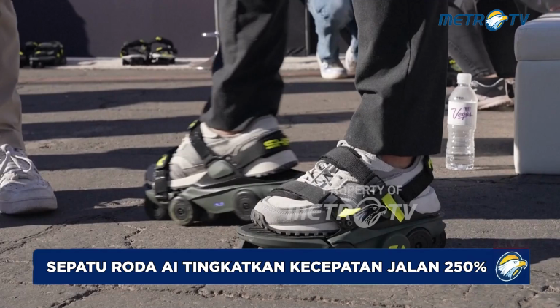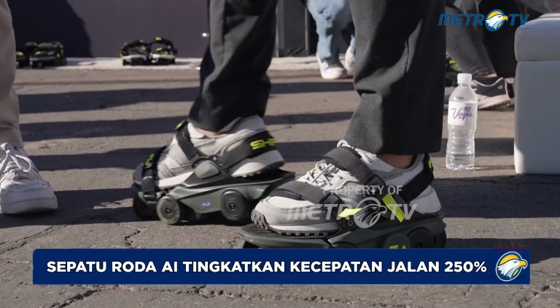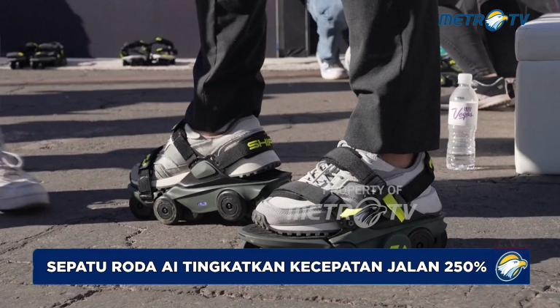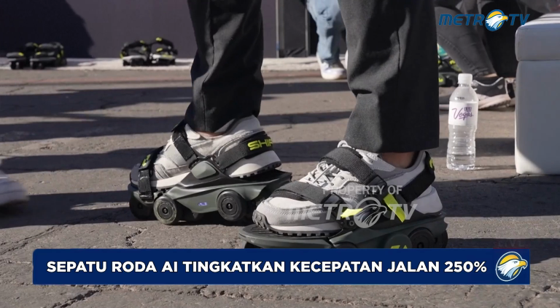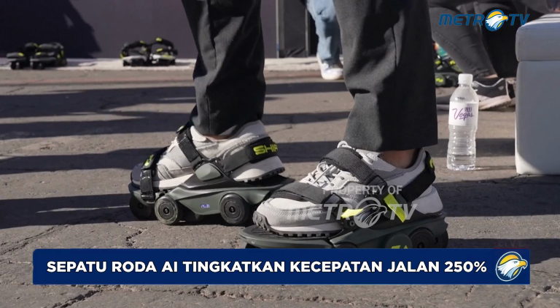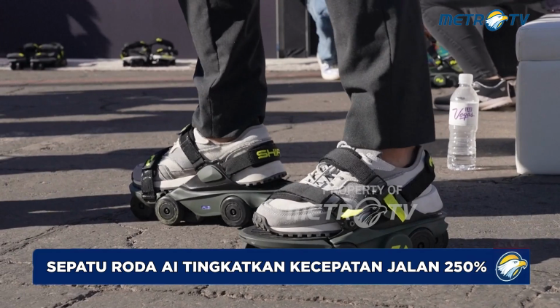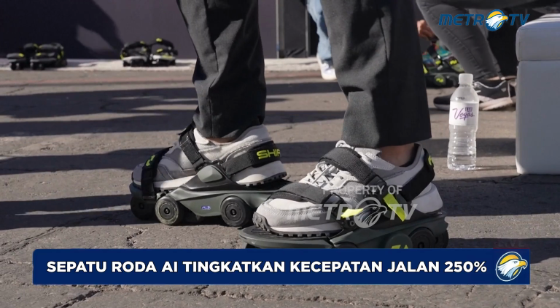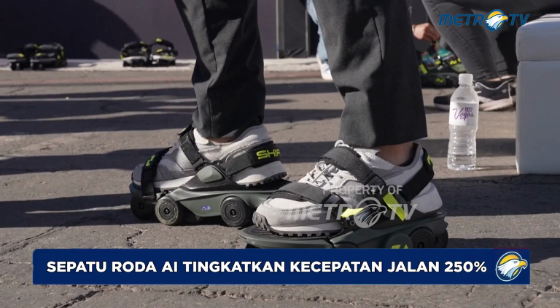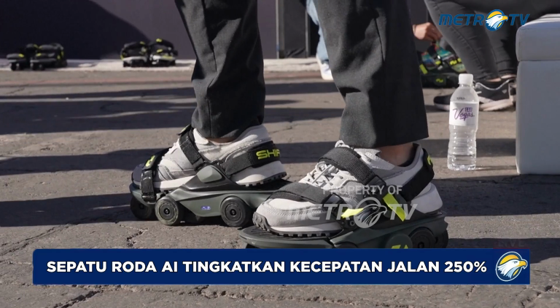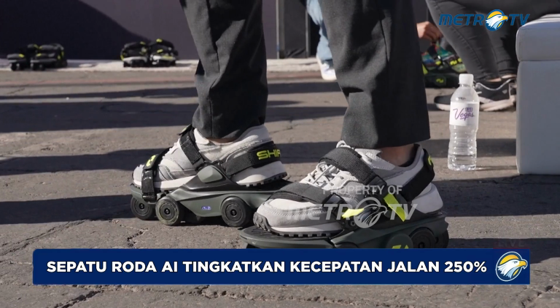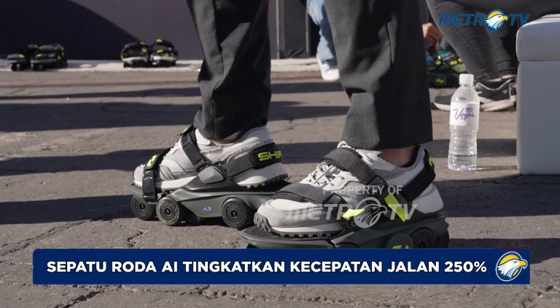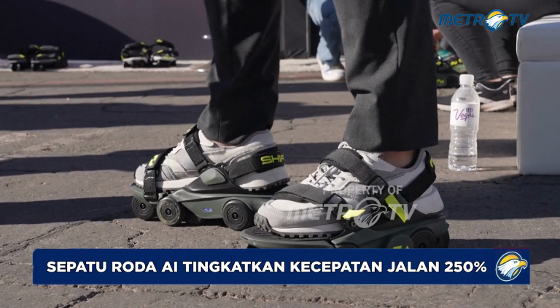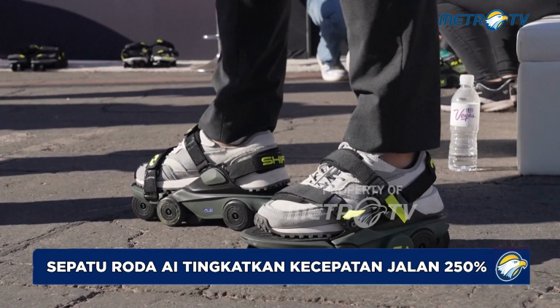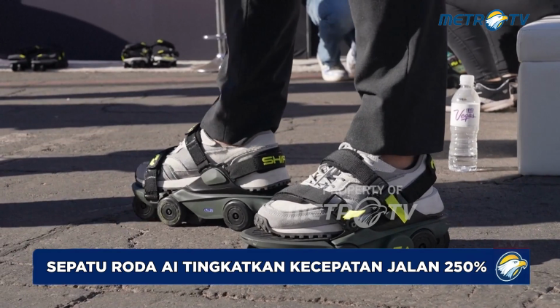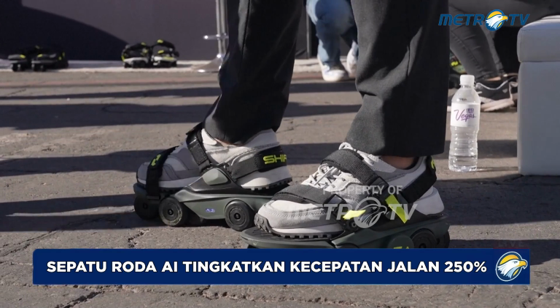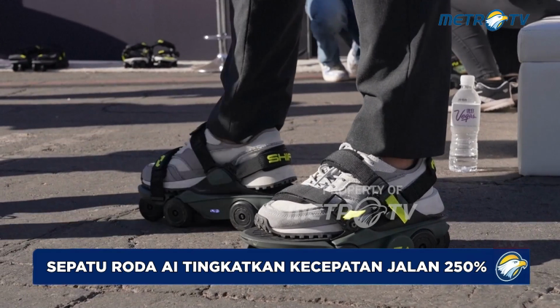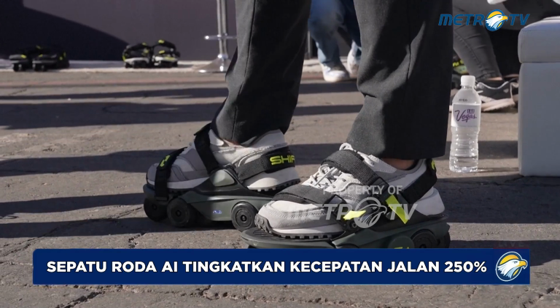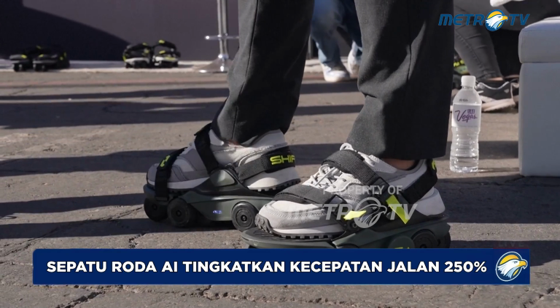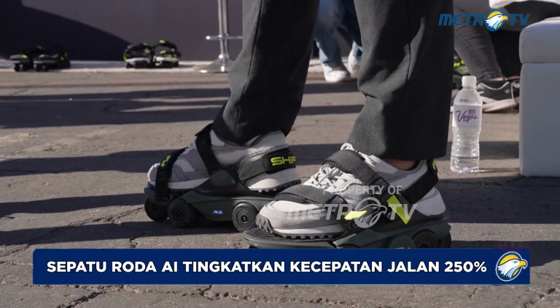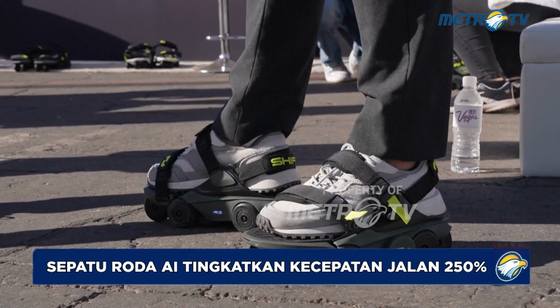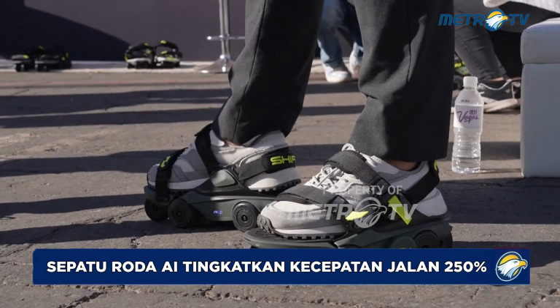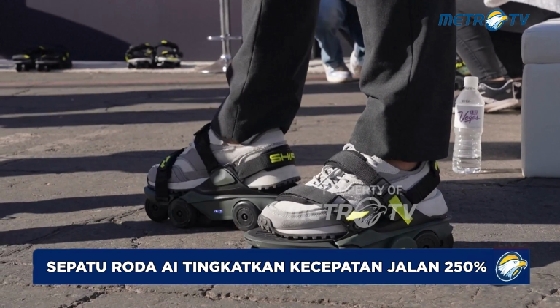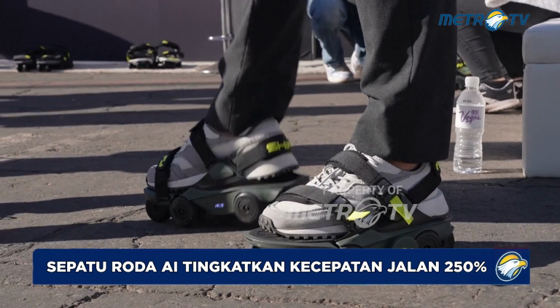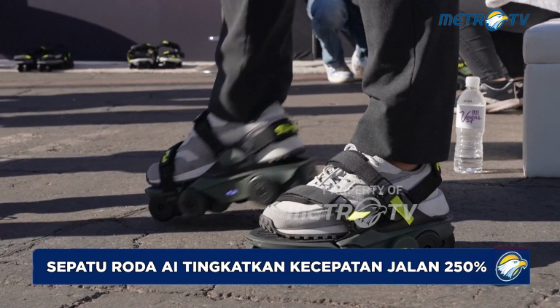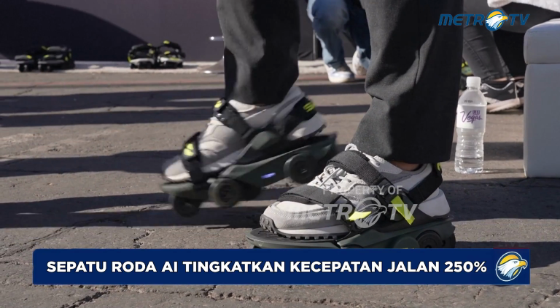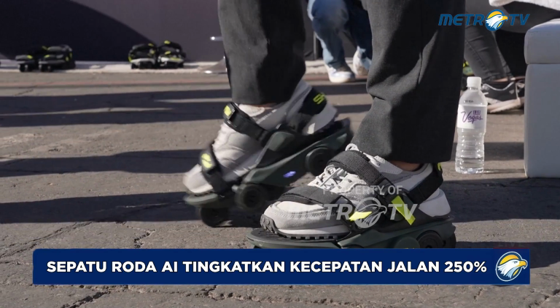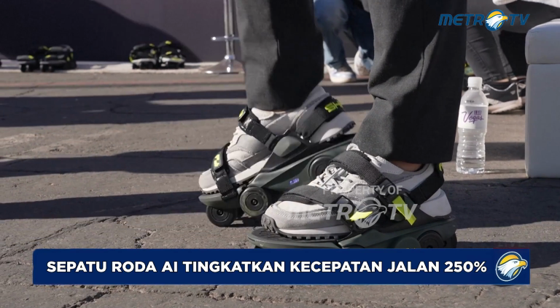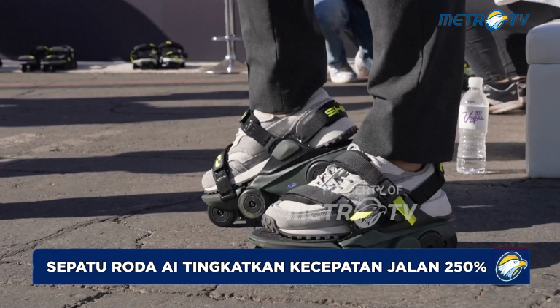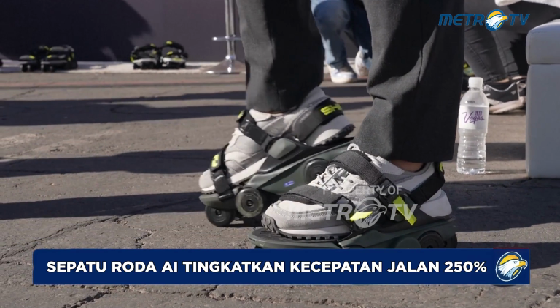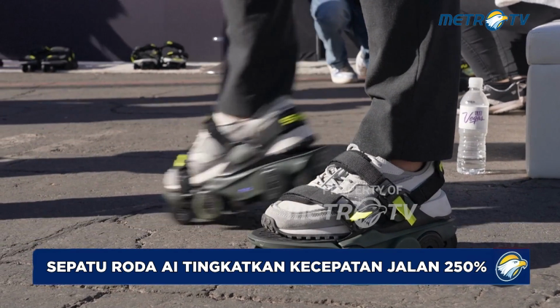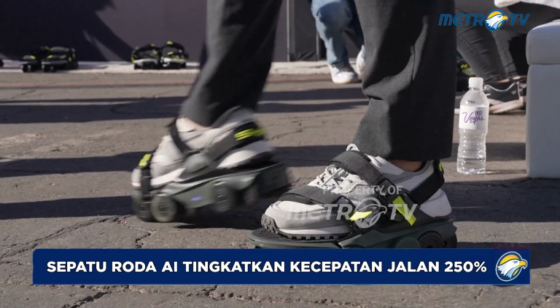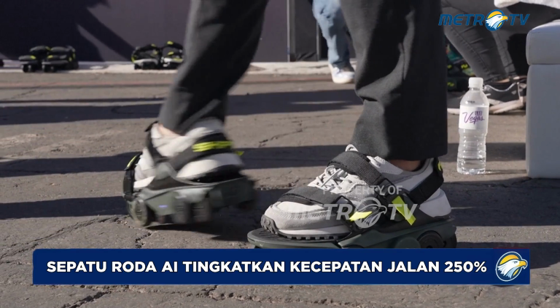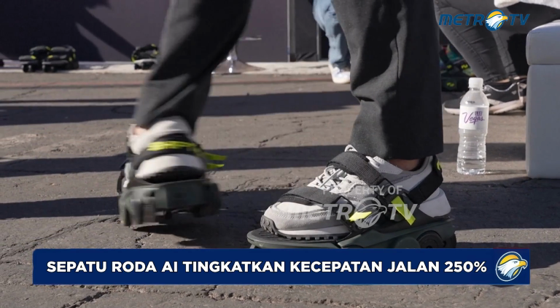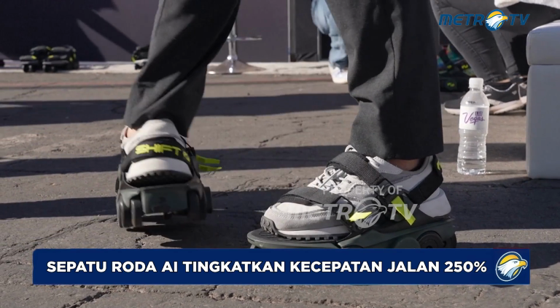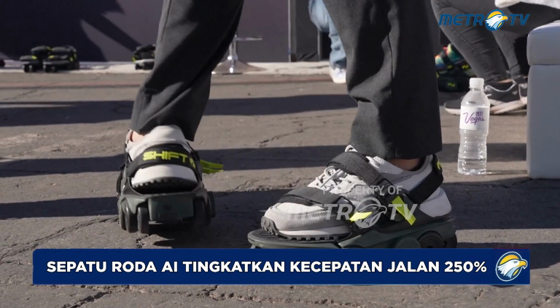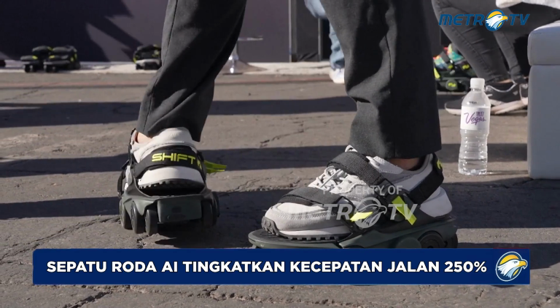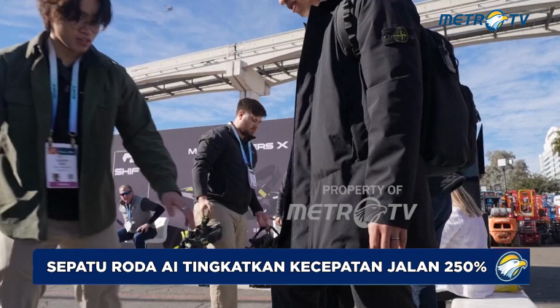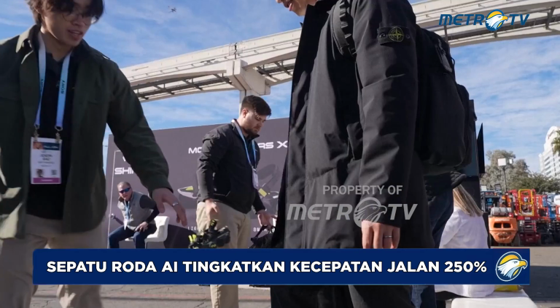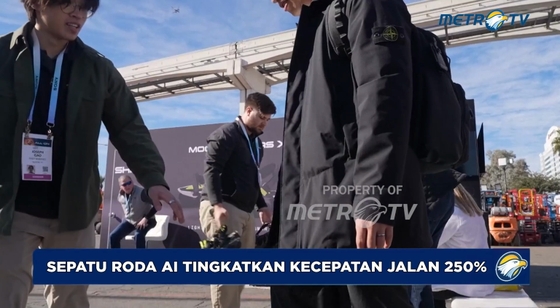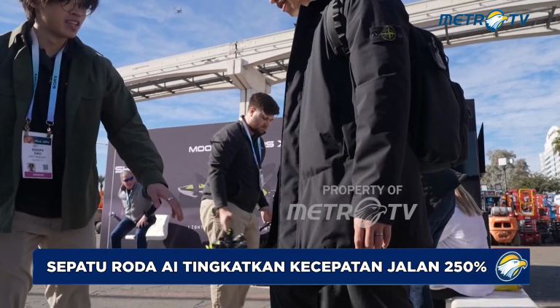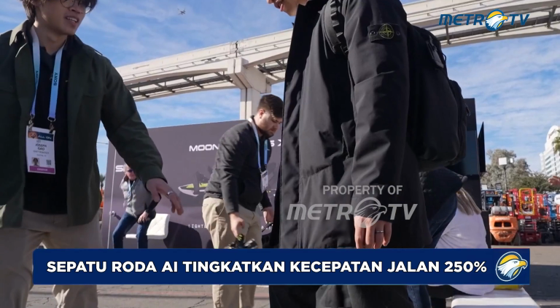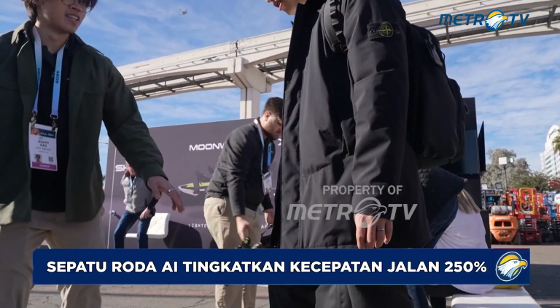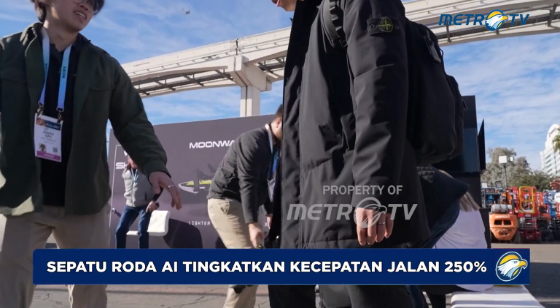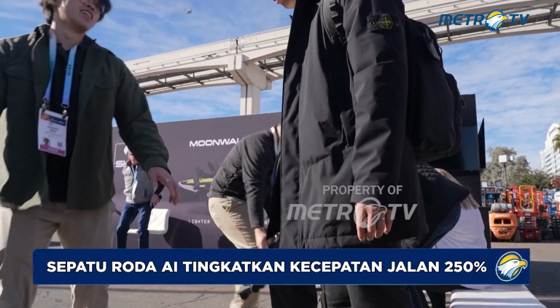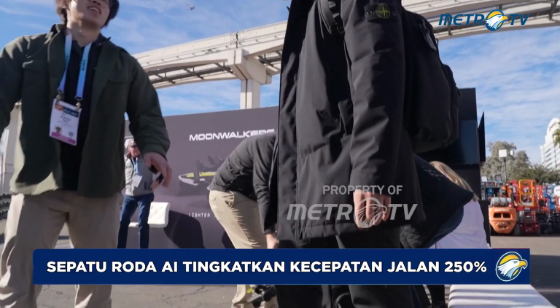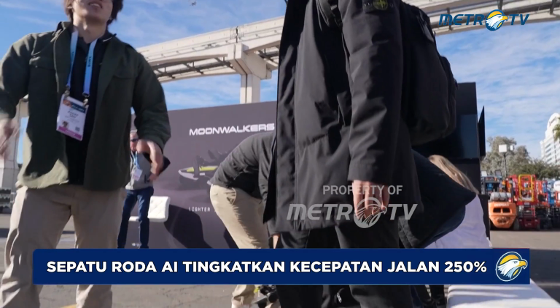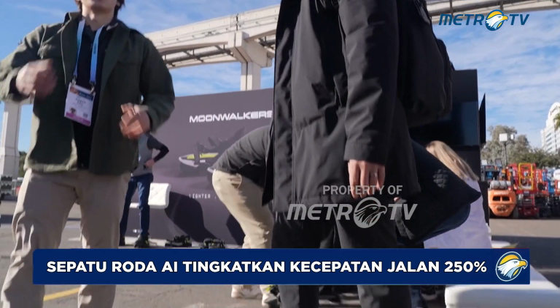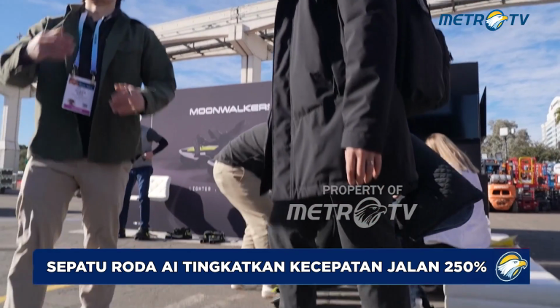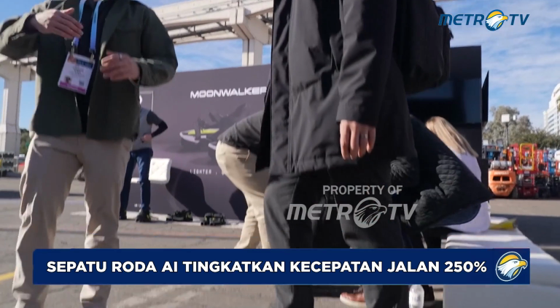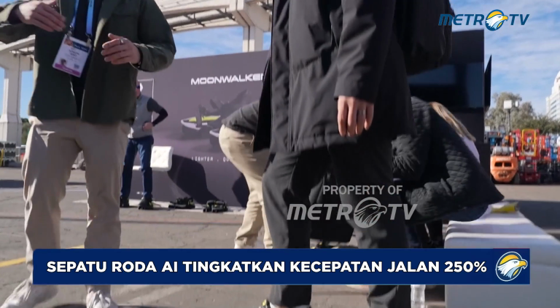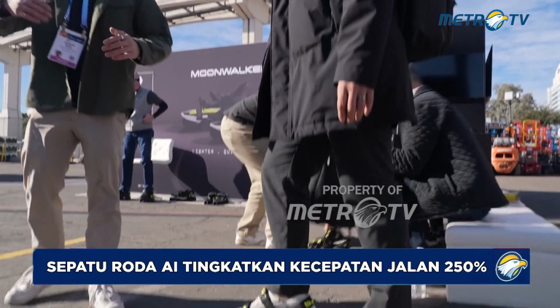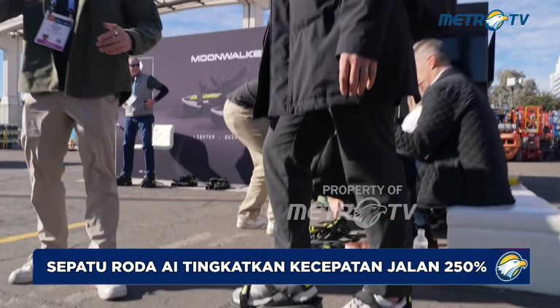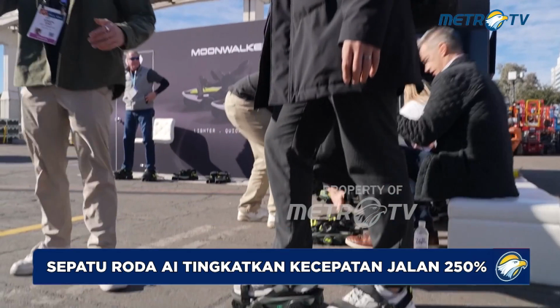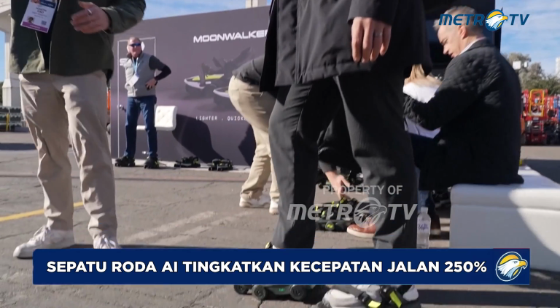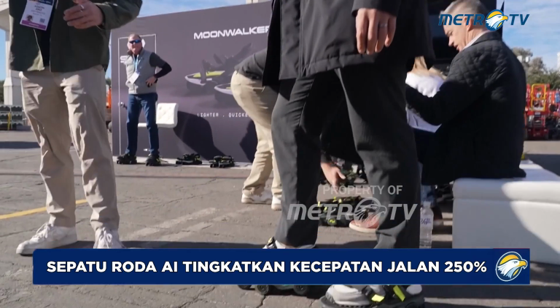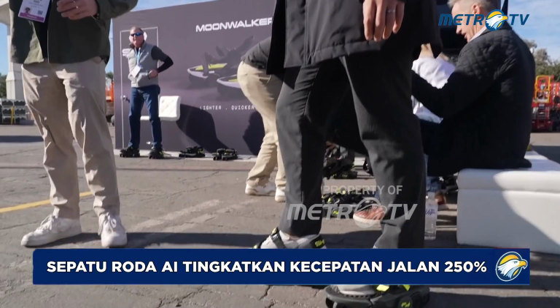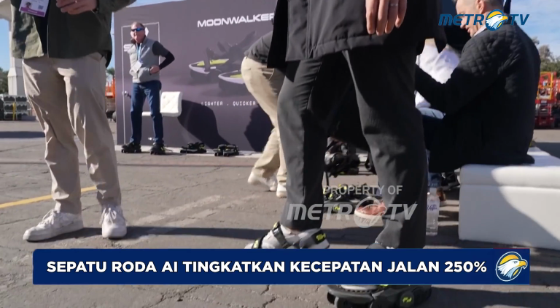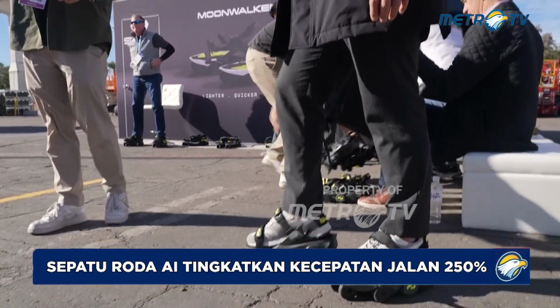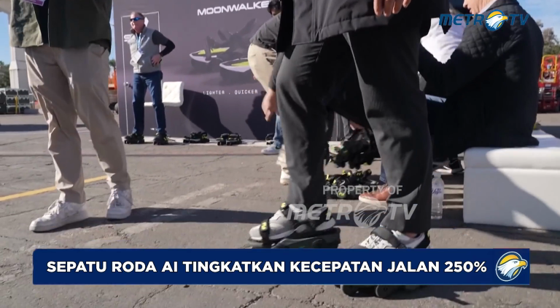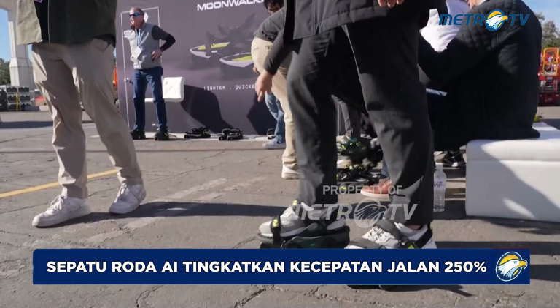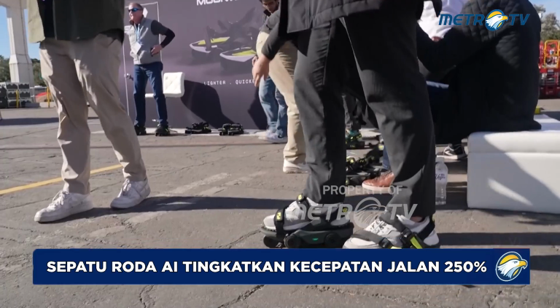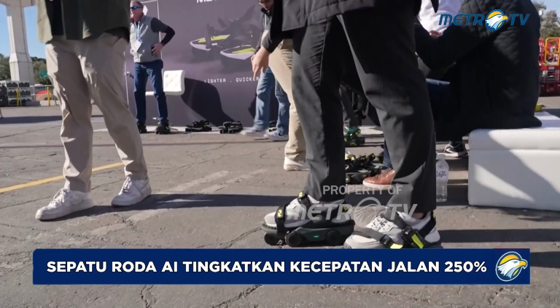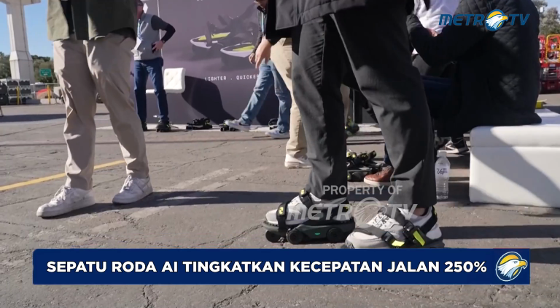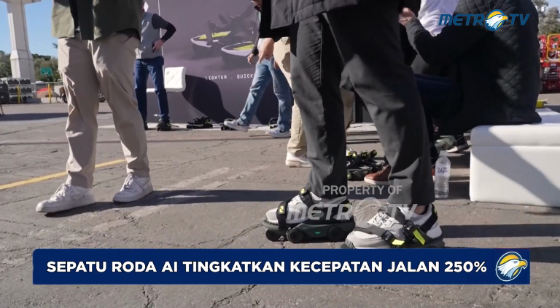Try to do it in one smooth motion like this. Great. Now you can start walking.